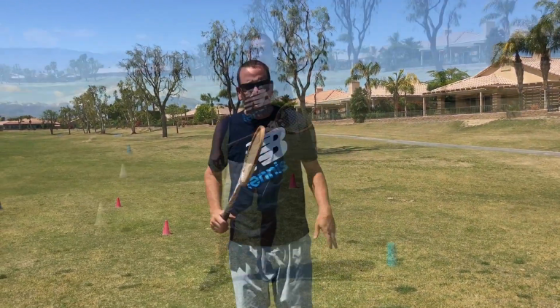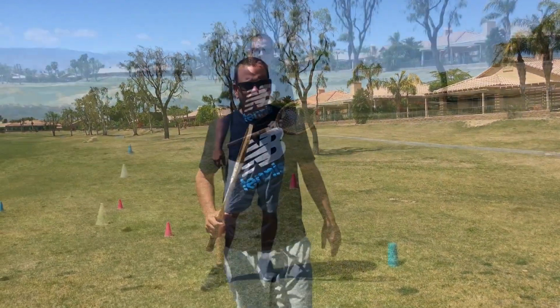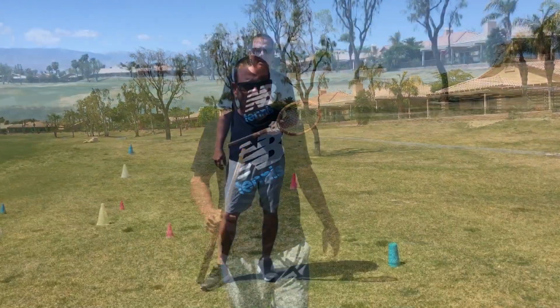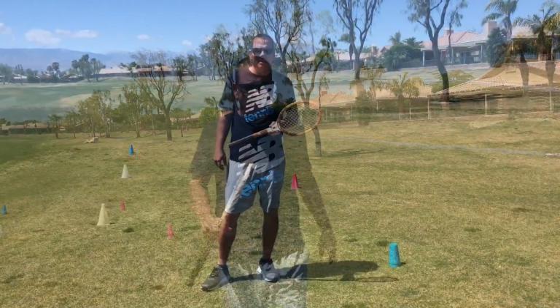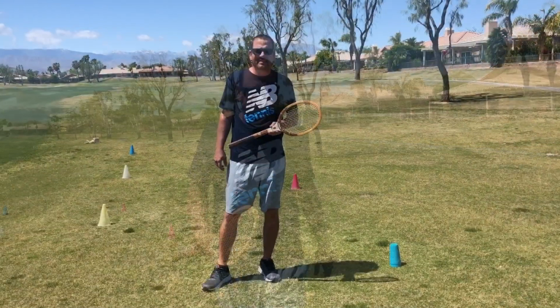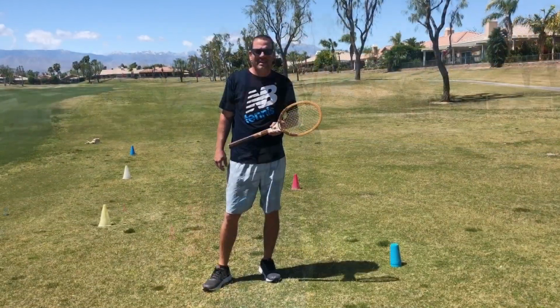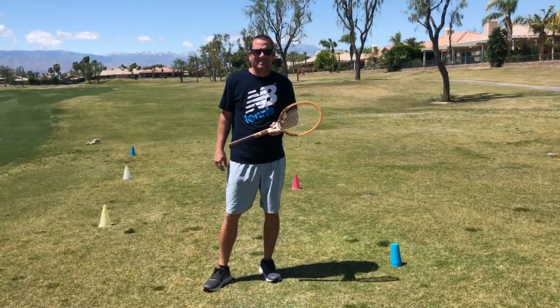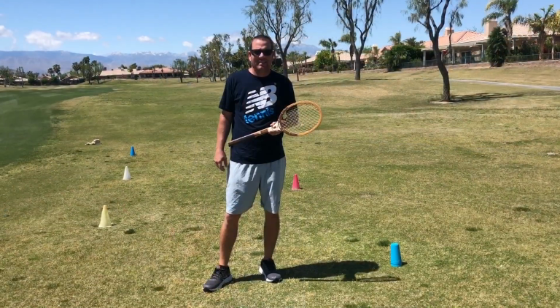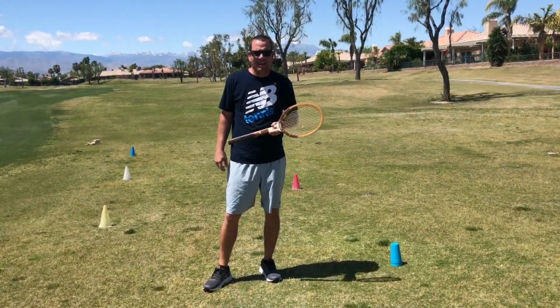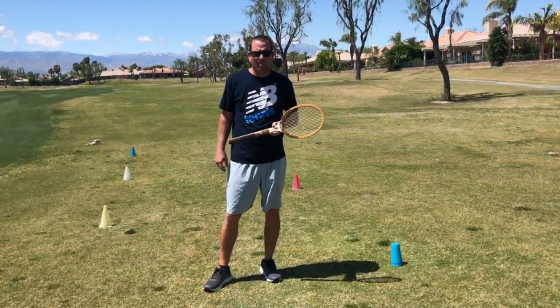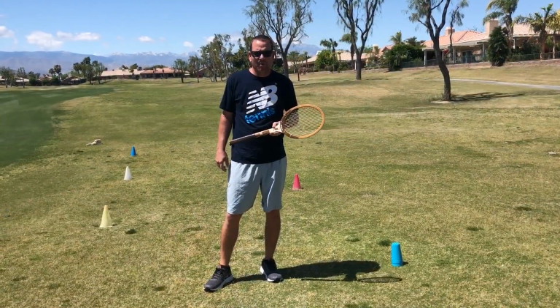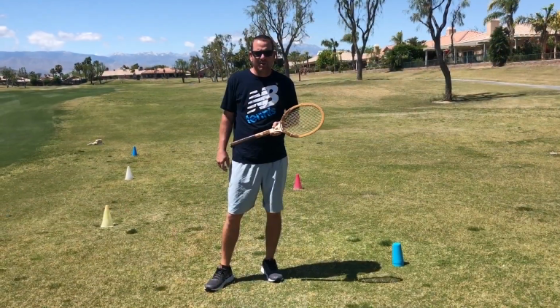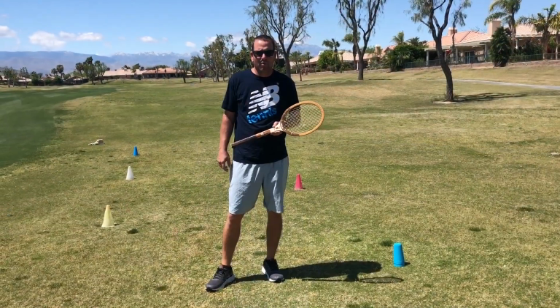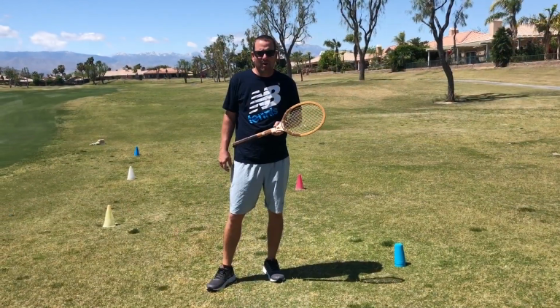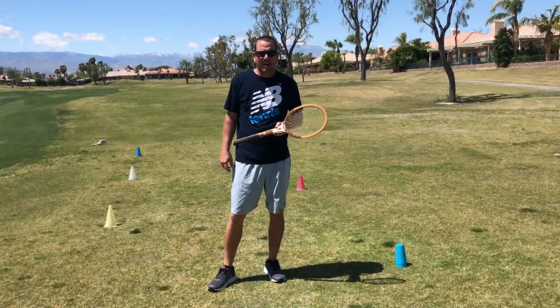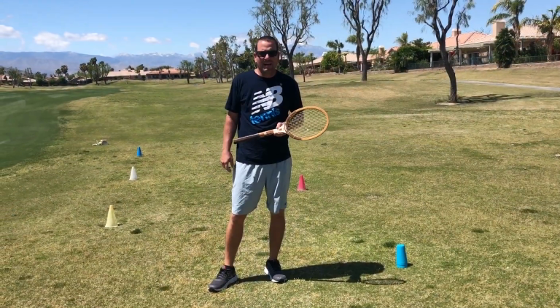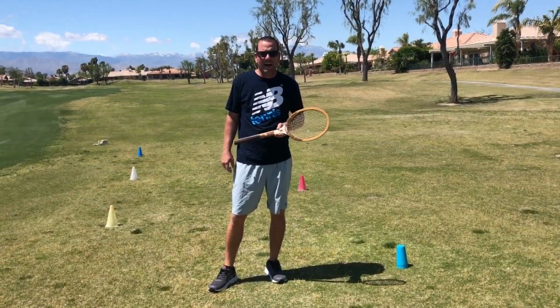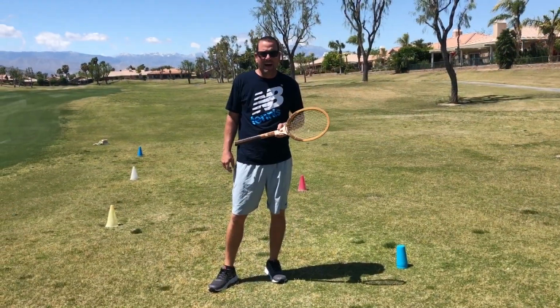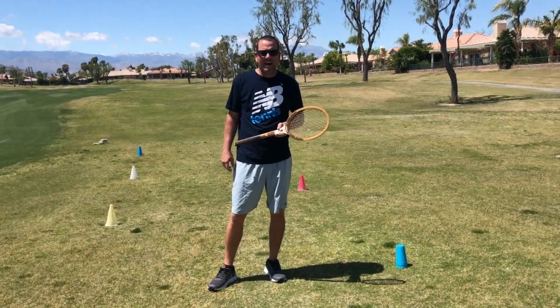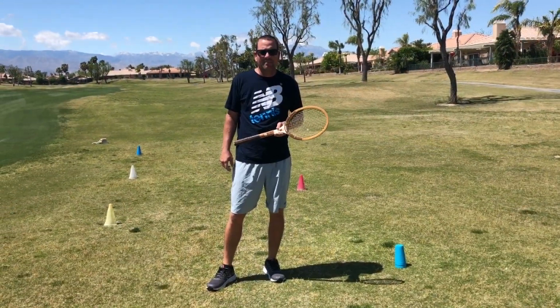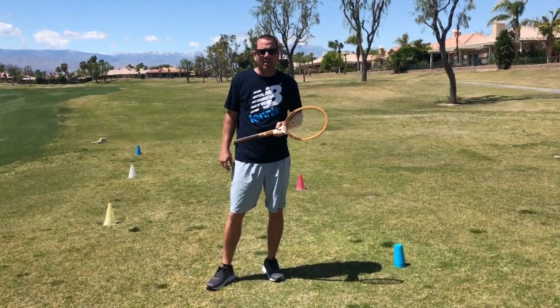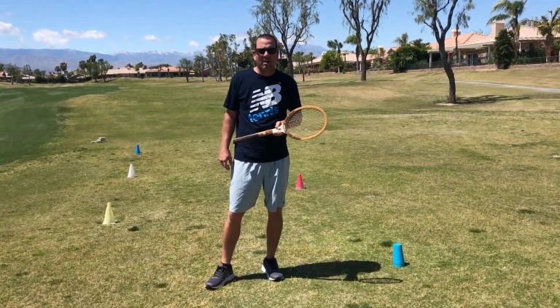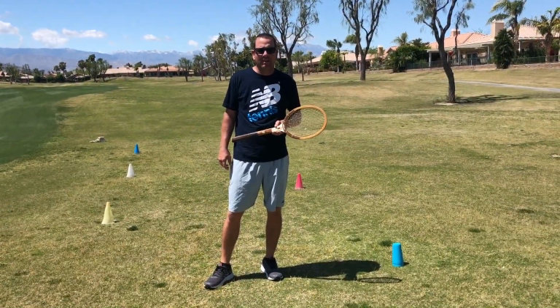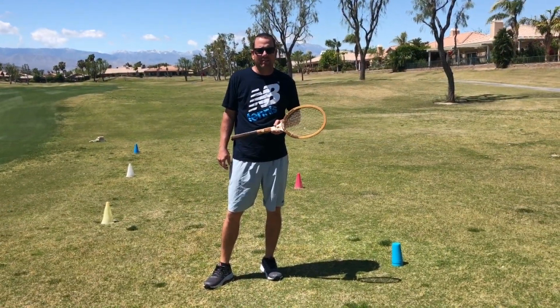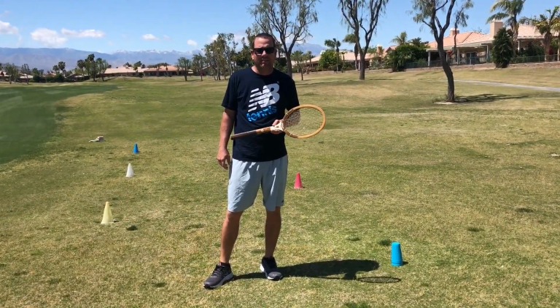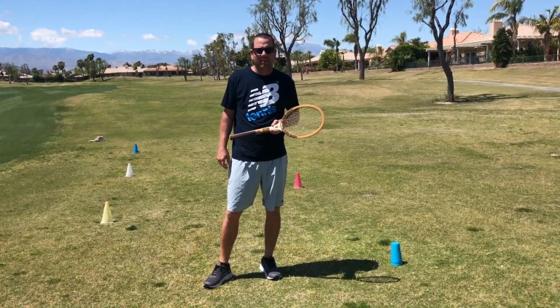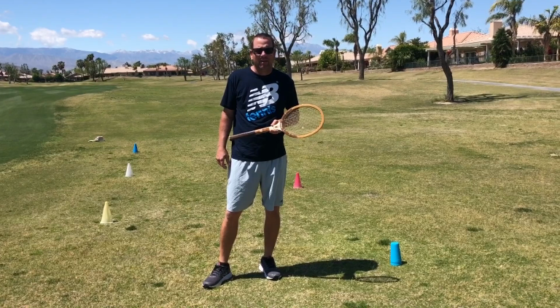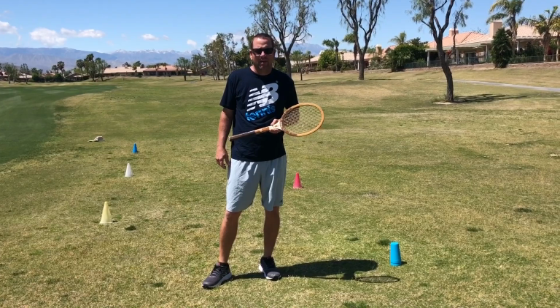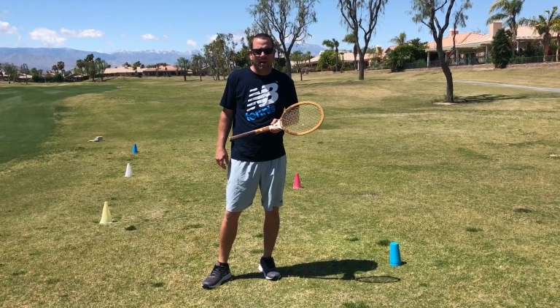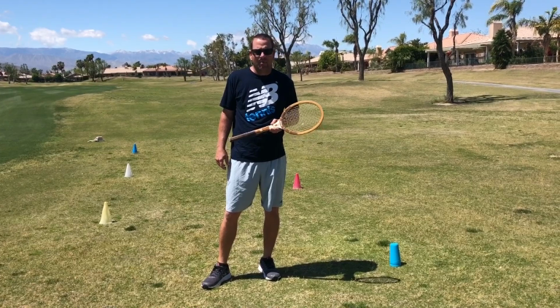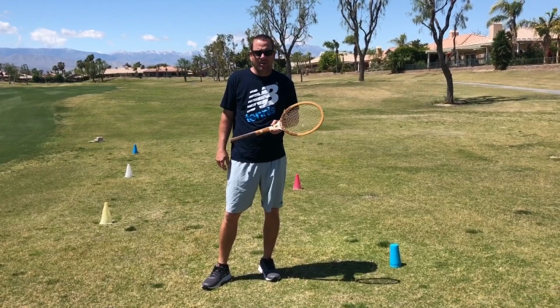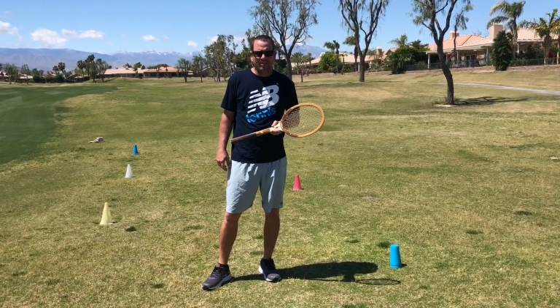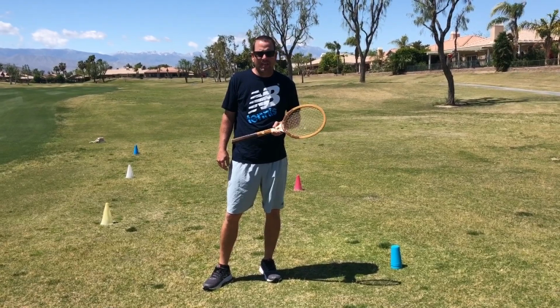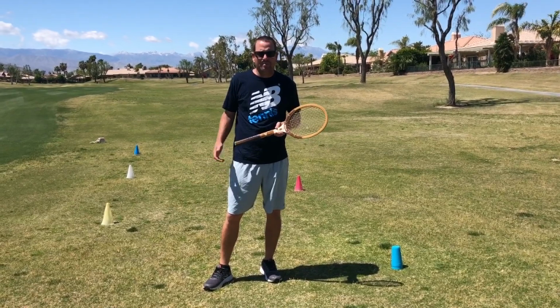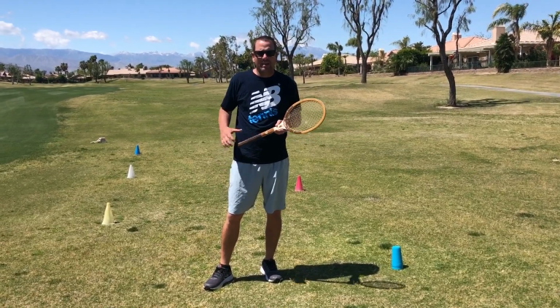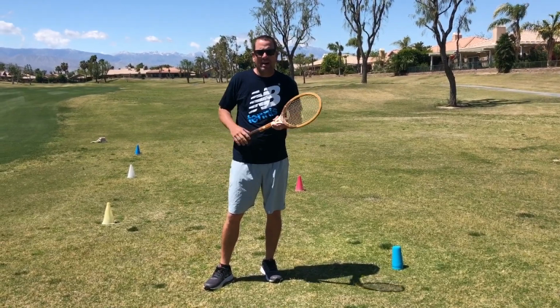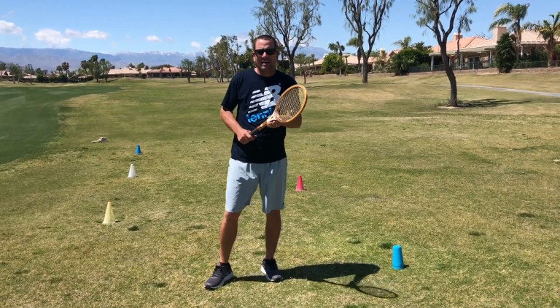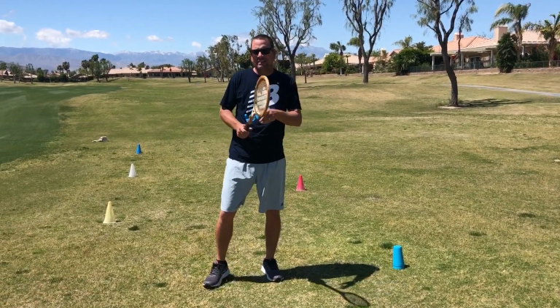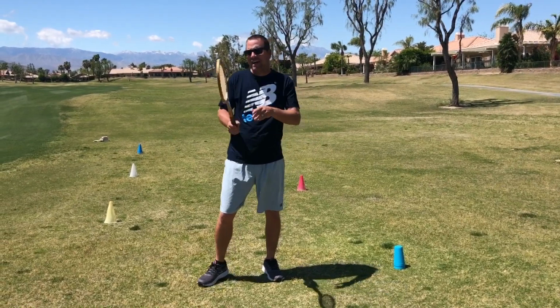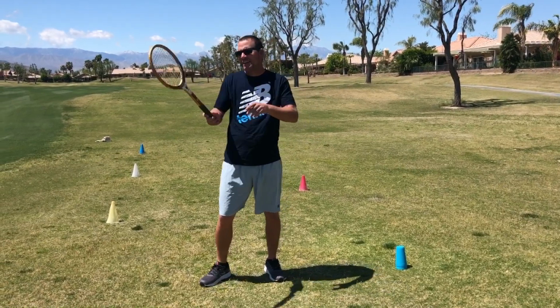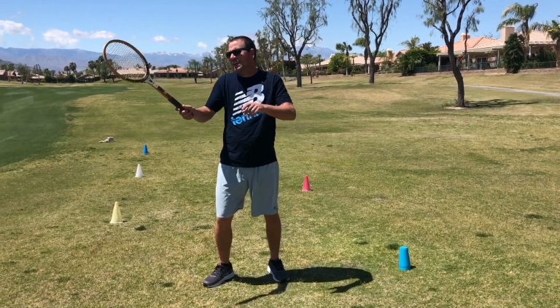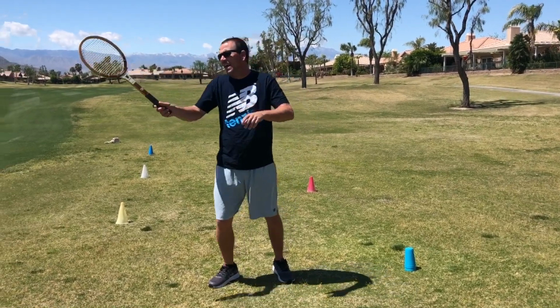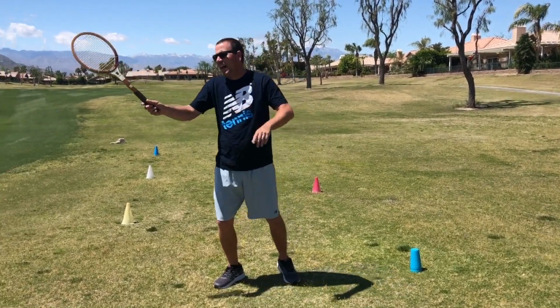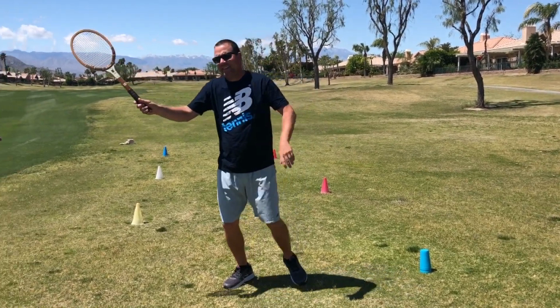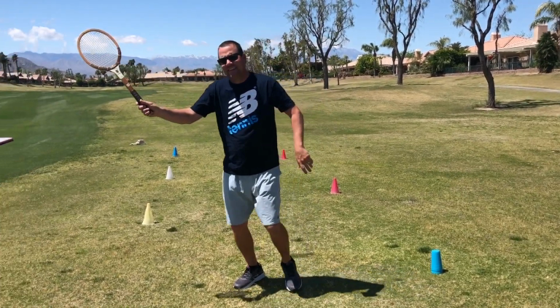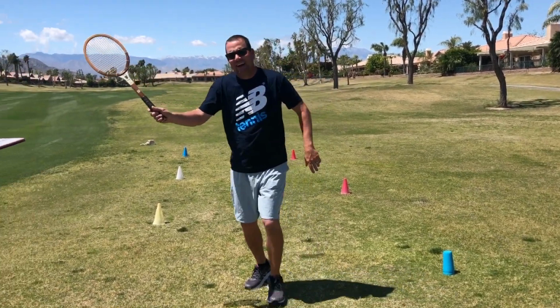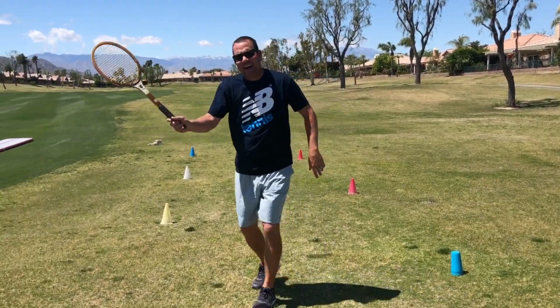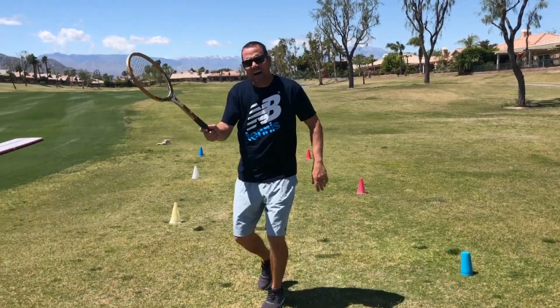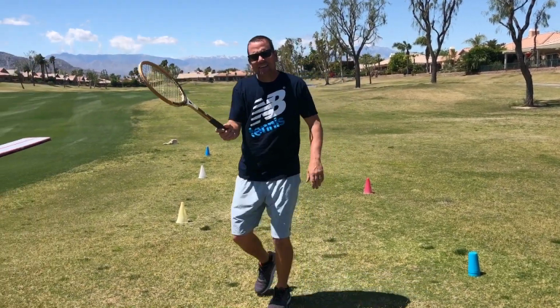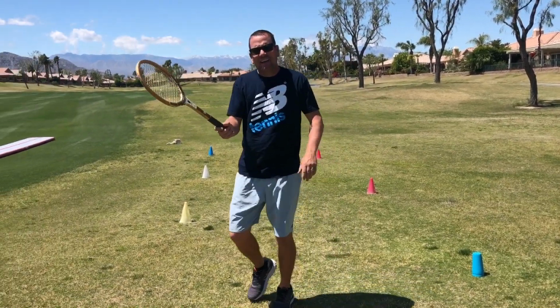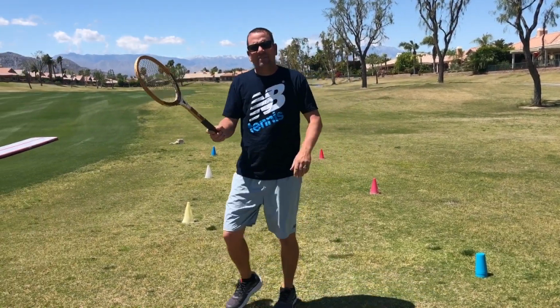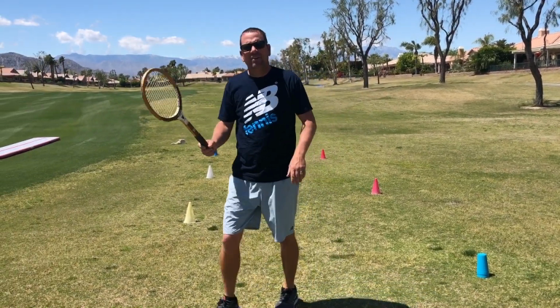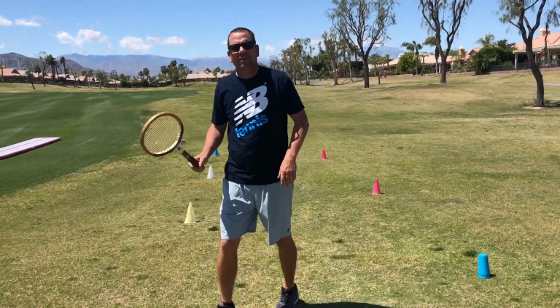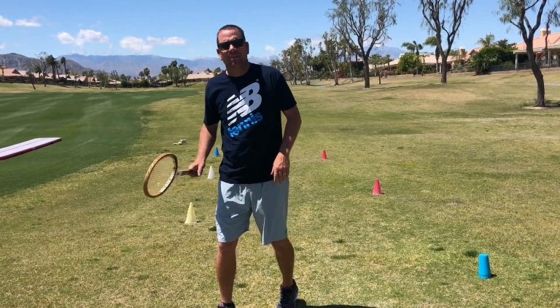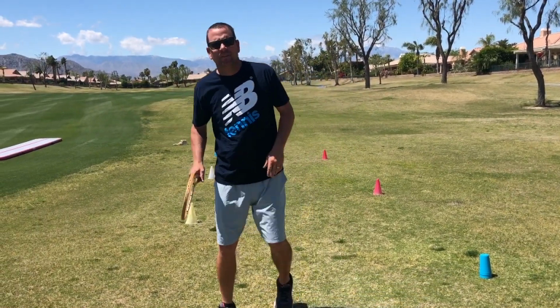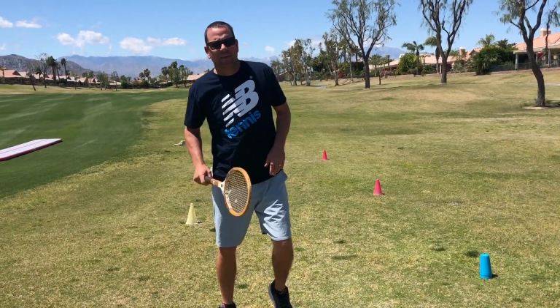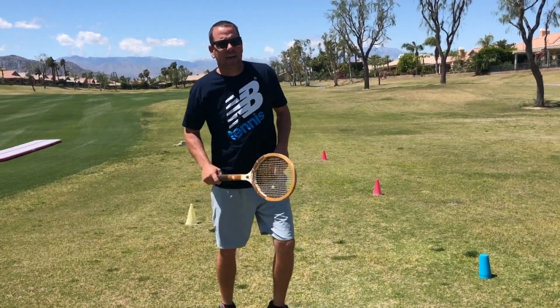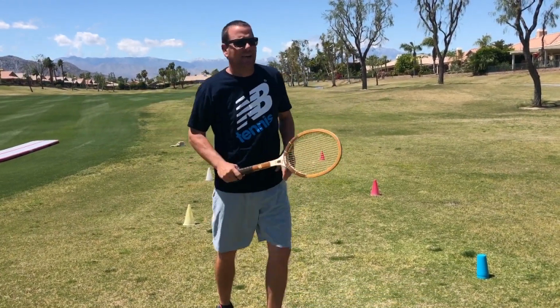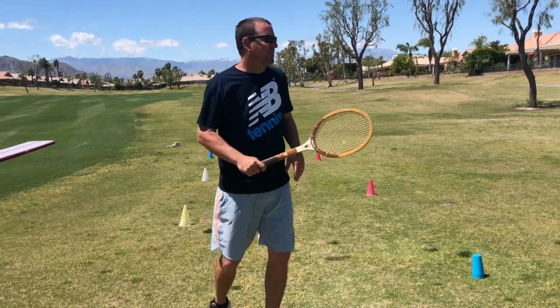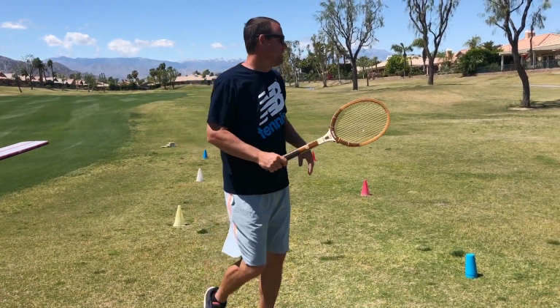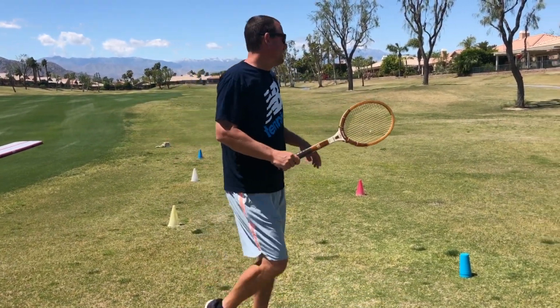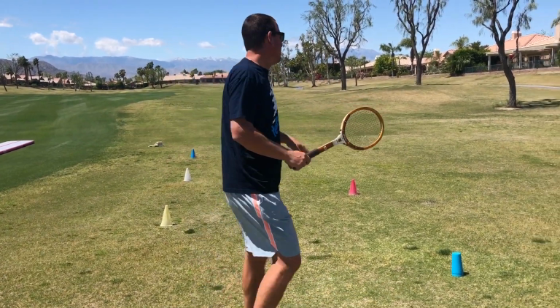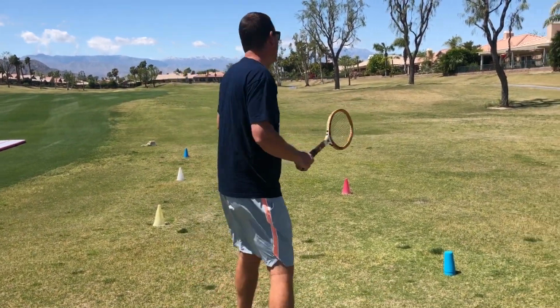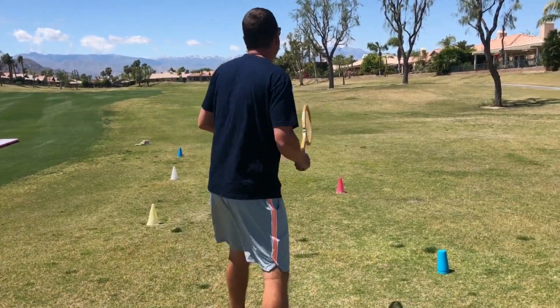Our second set today, we're going to work on high volleys. I want you to keep contact at eye level. Okay, it looks like this.